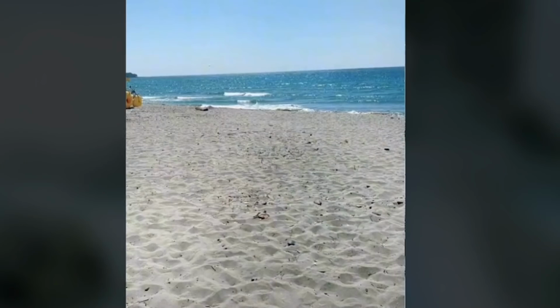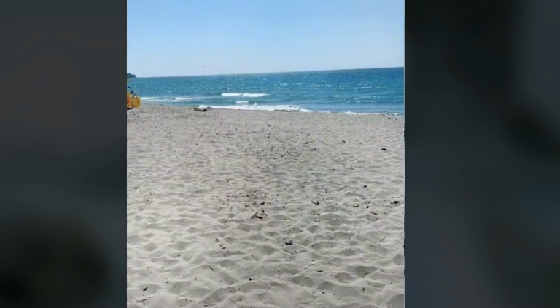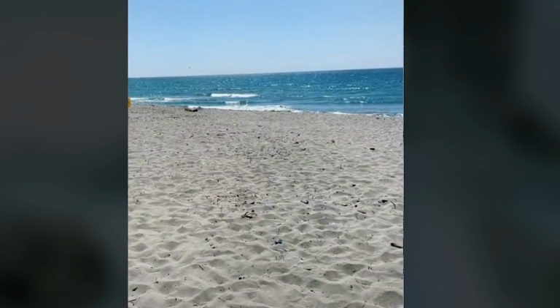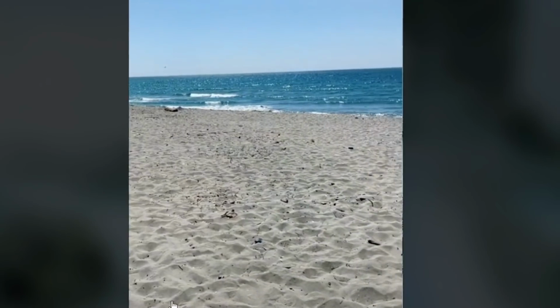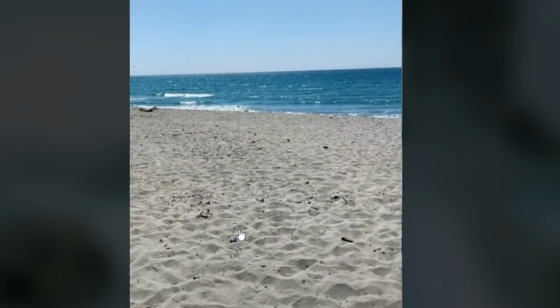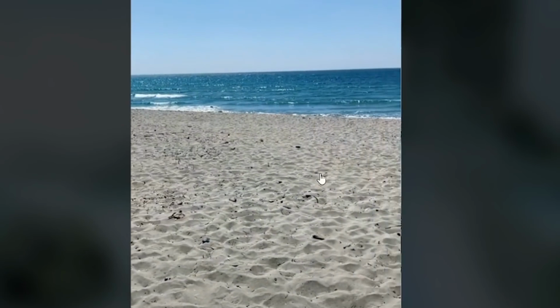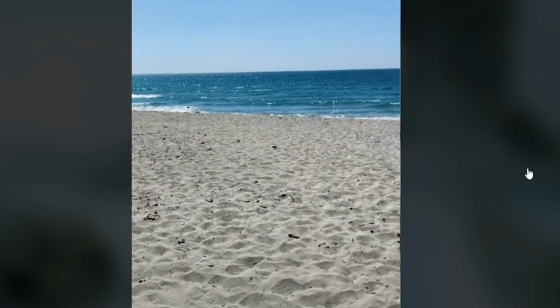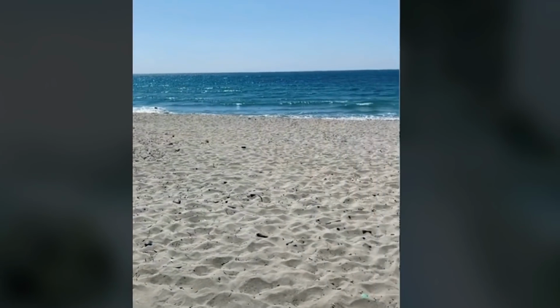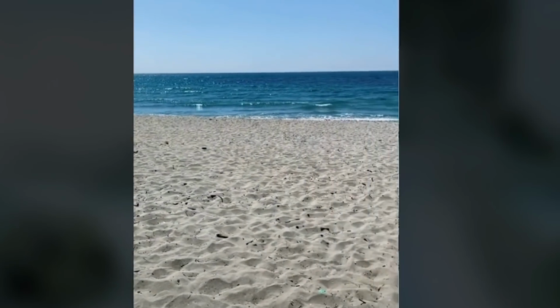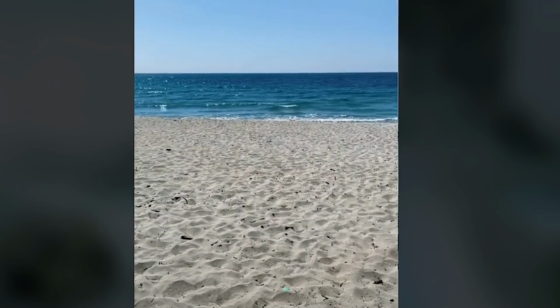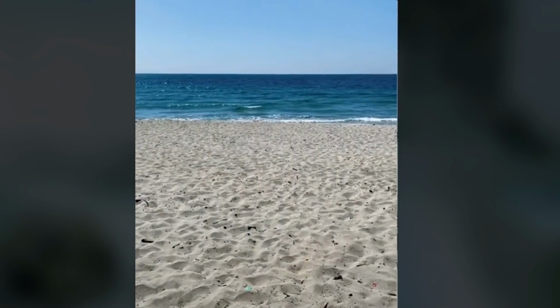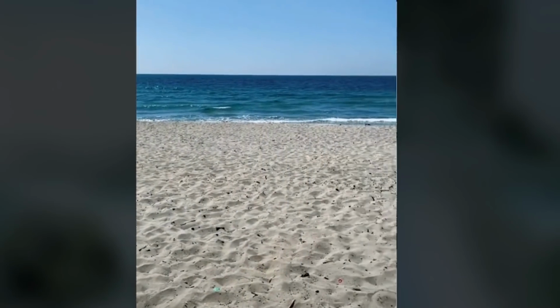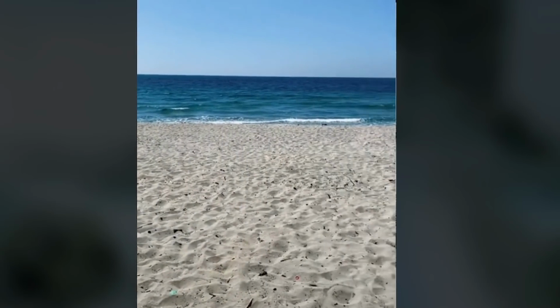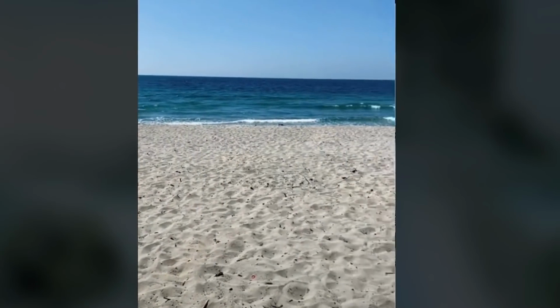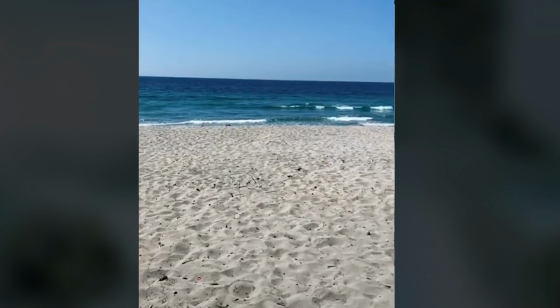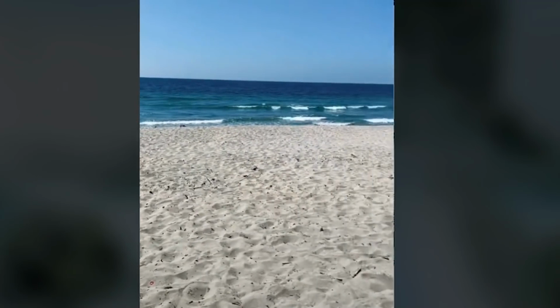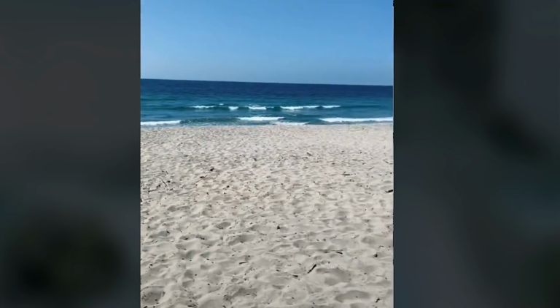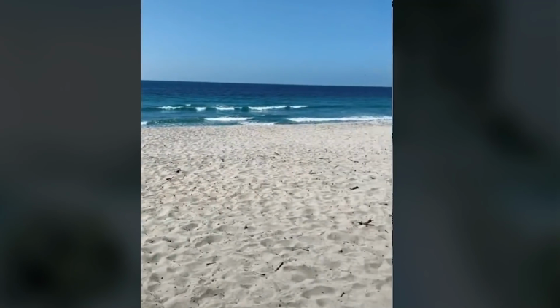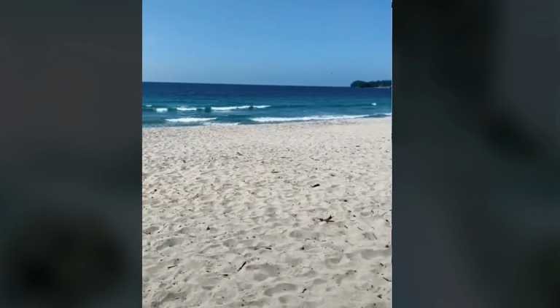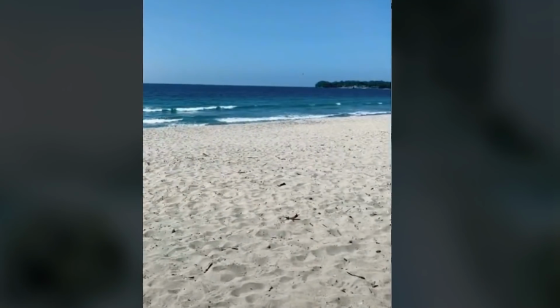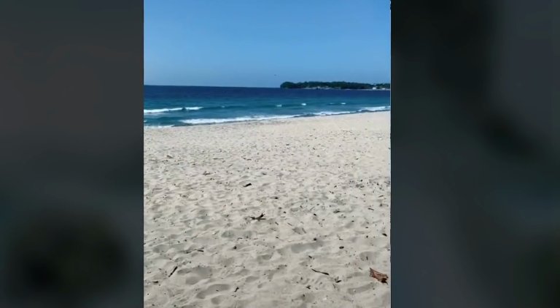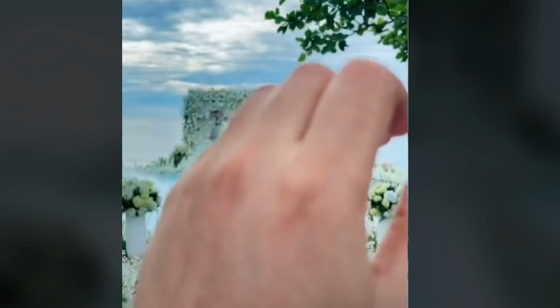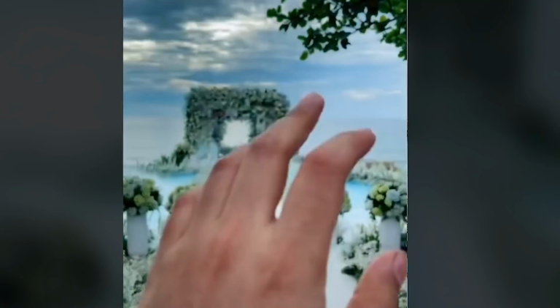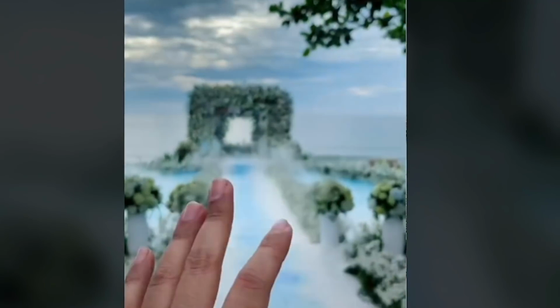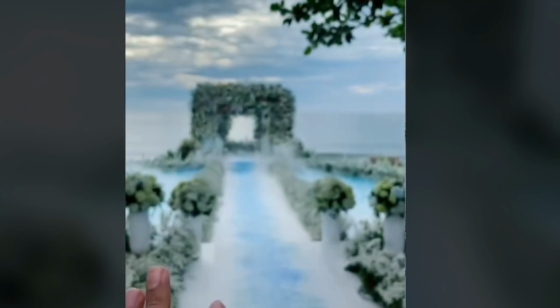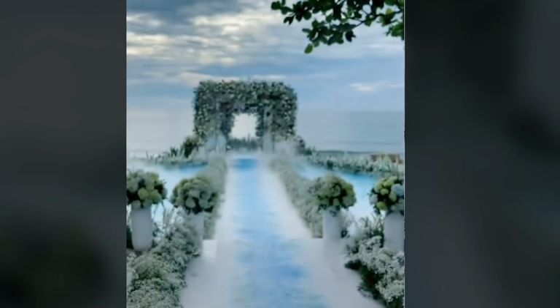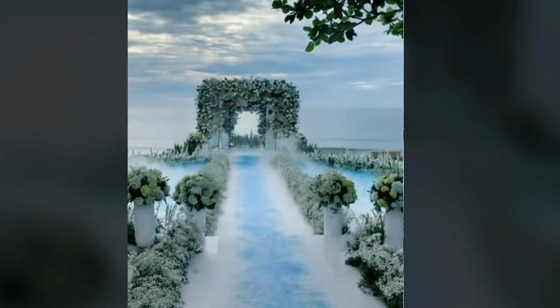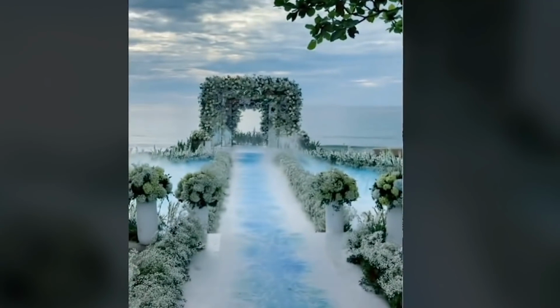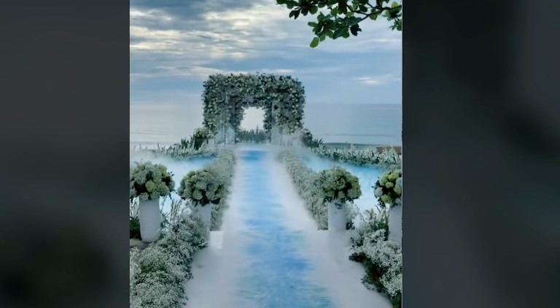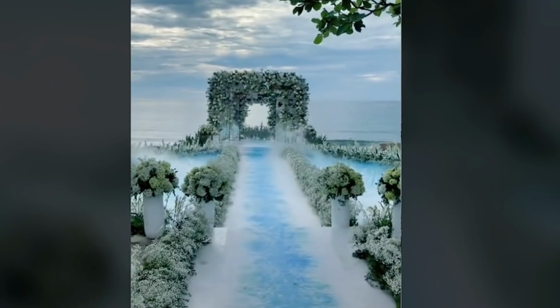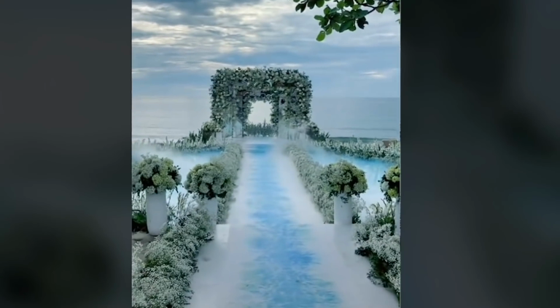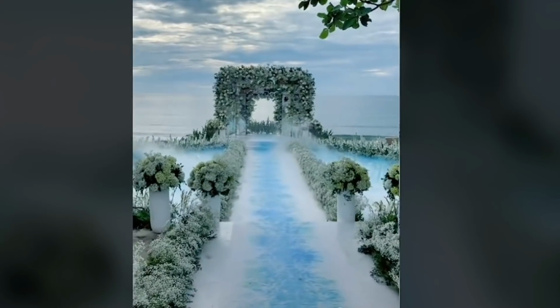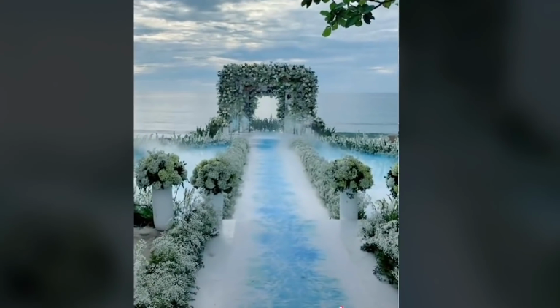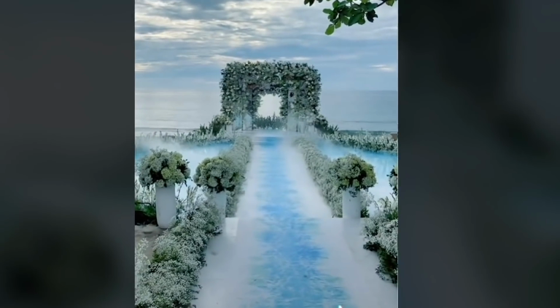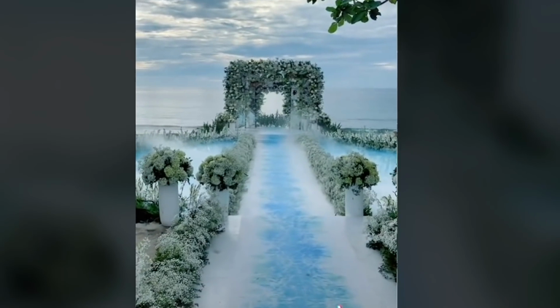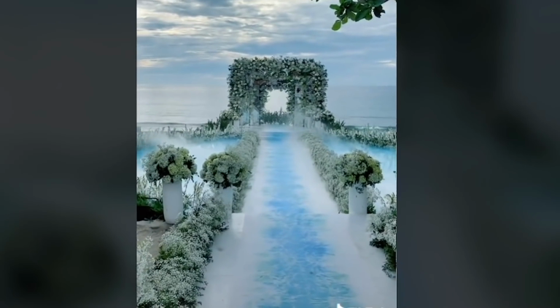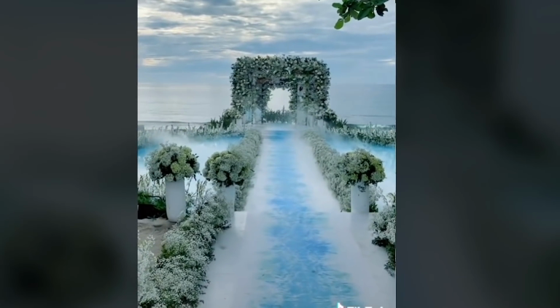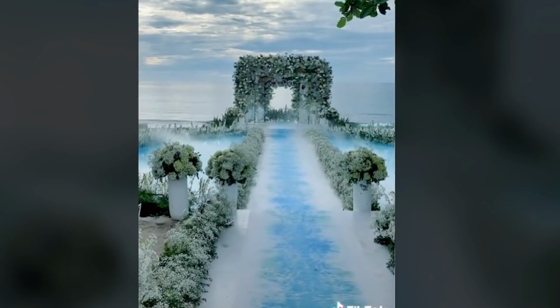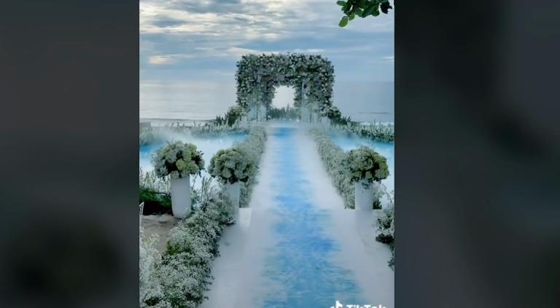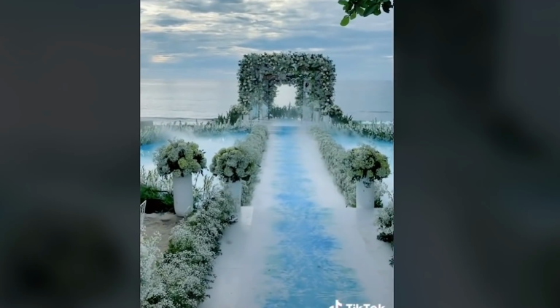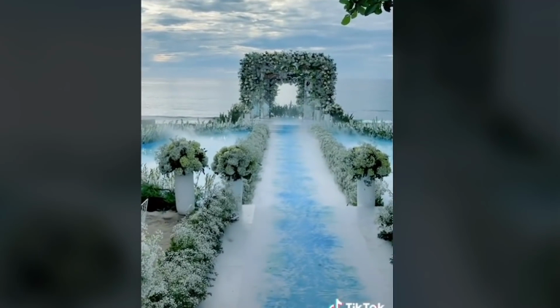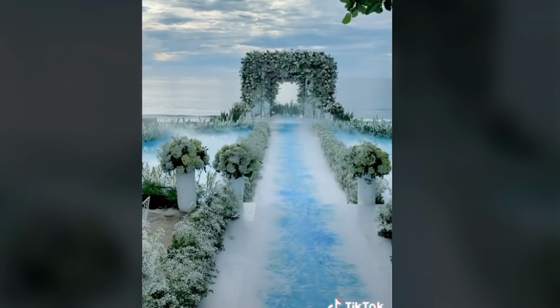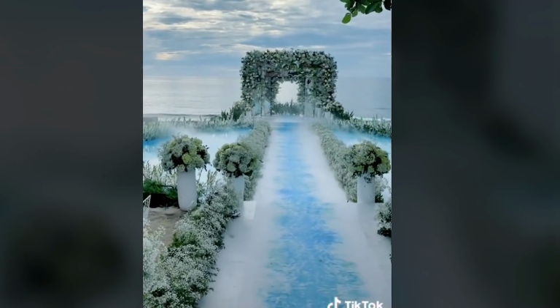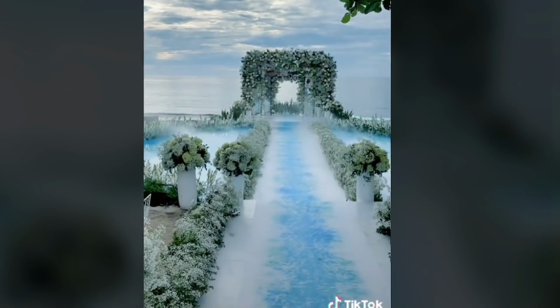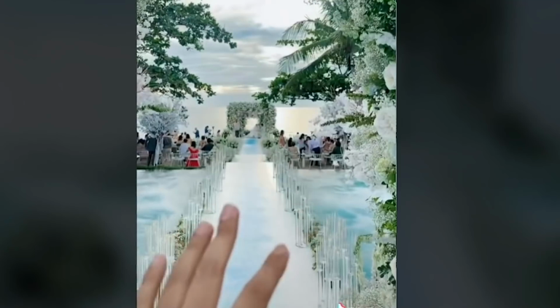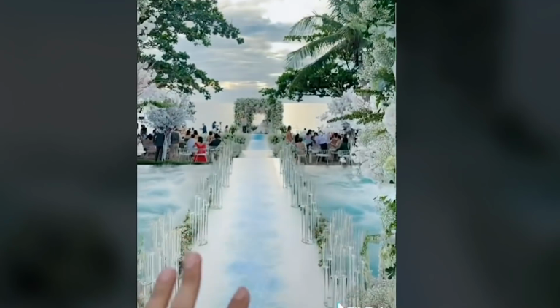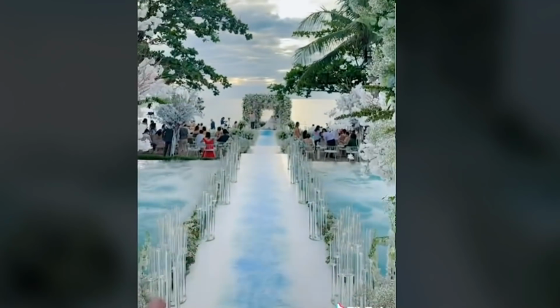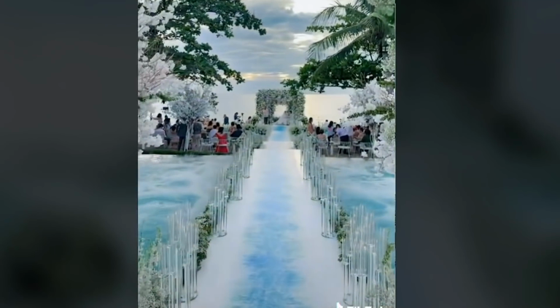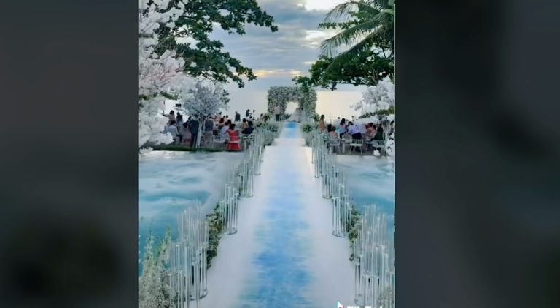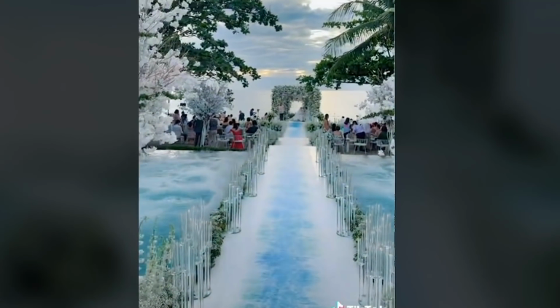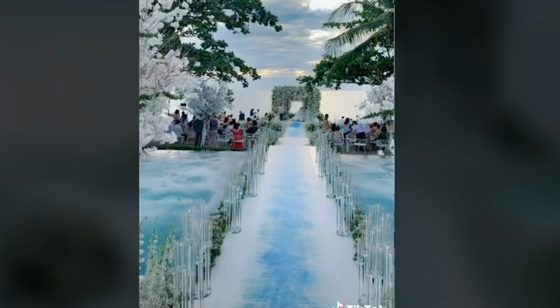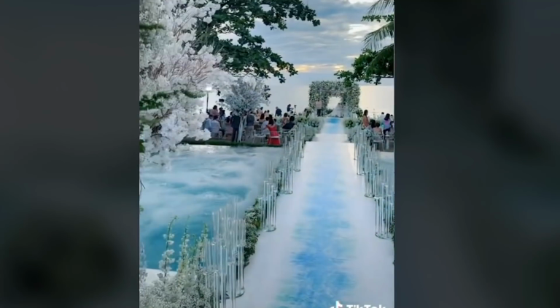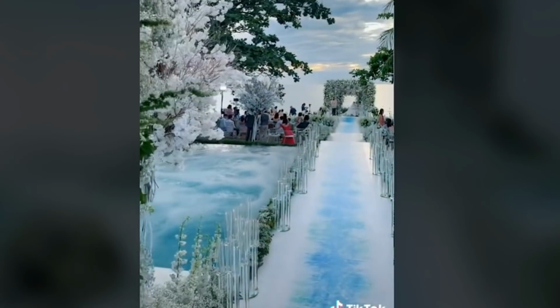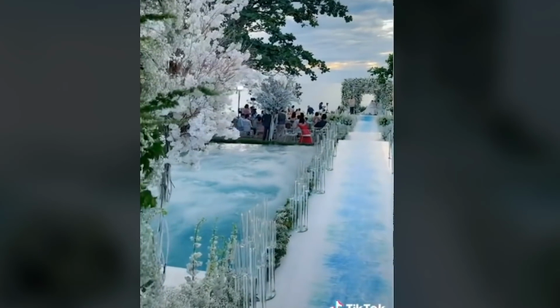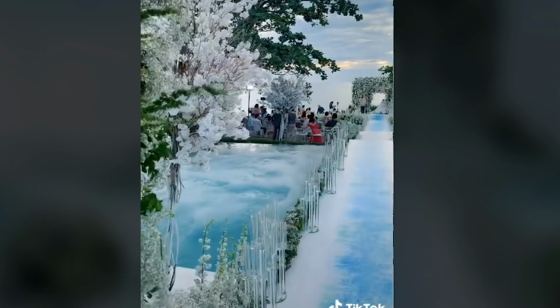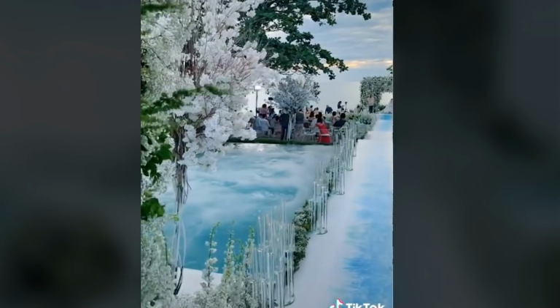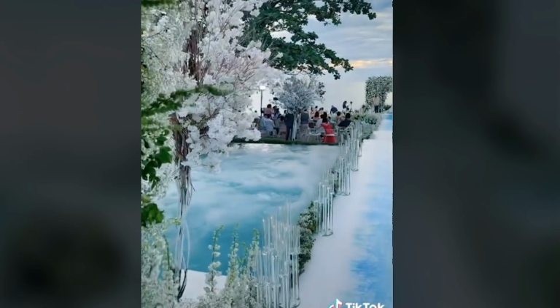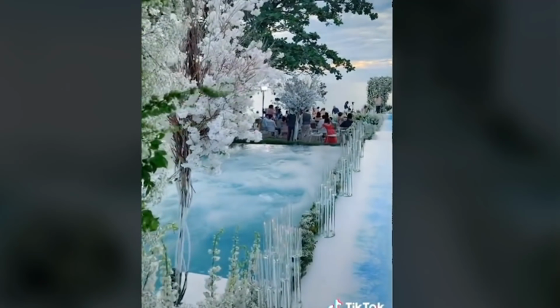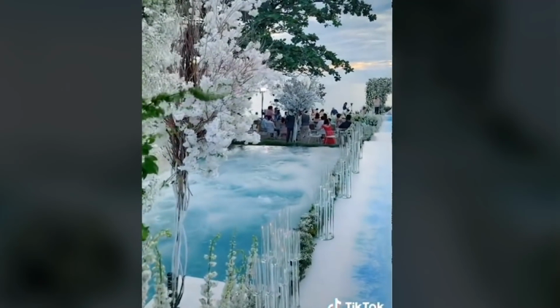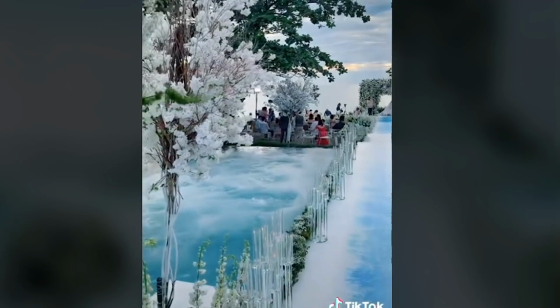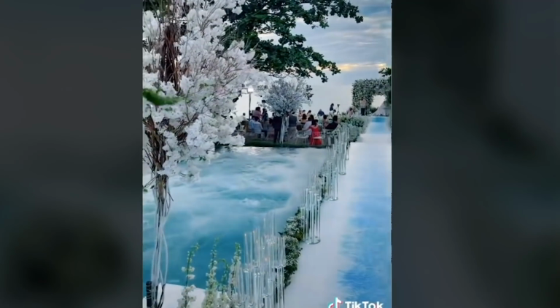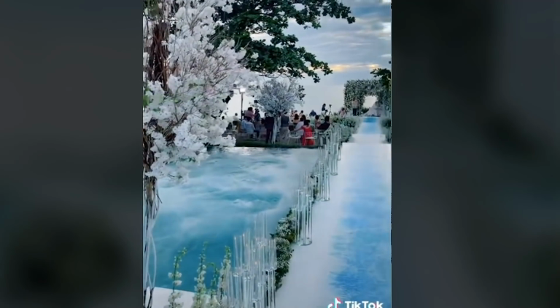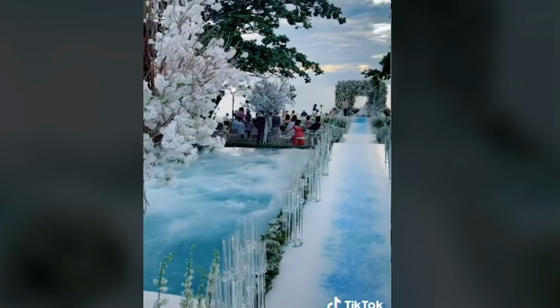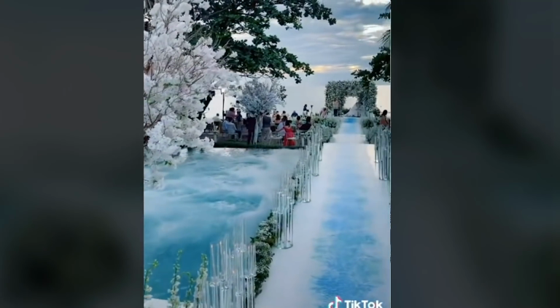A couple wanted to transform this beach, and while it's safe to say they accomplished their mission, it is very expensive to do.